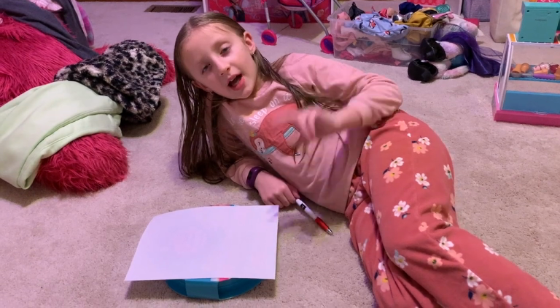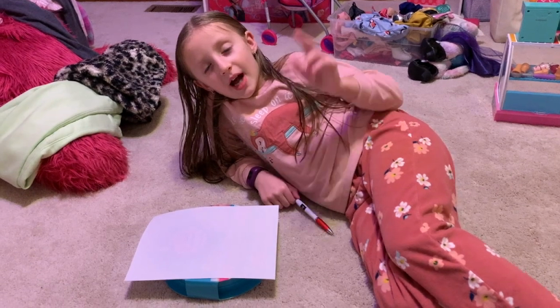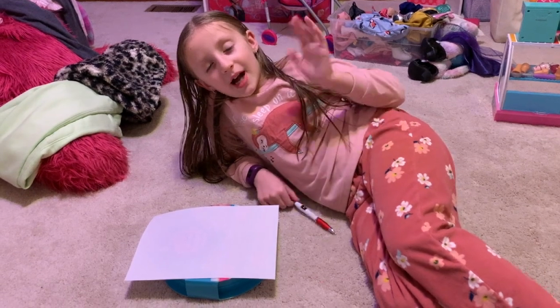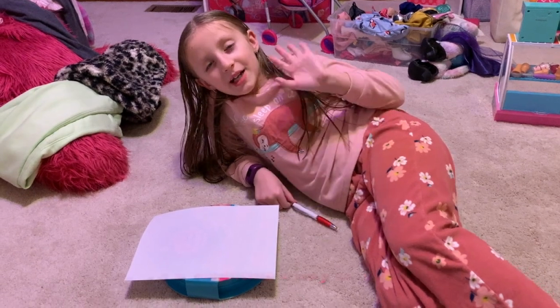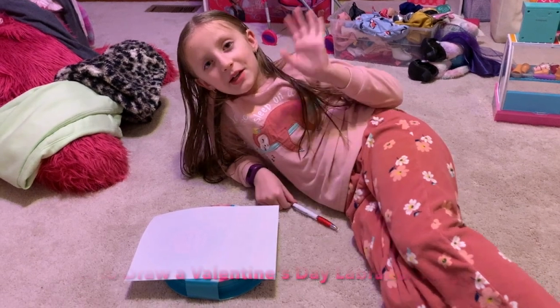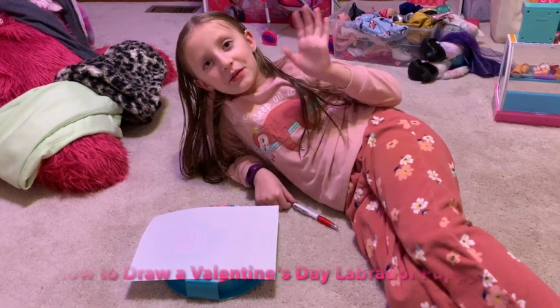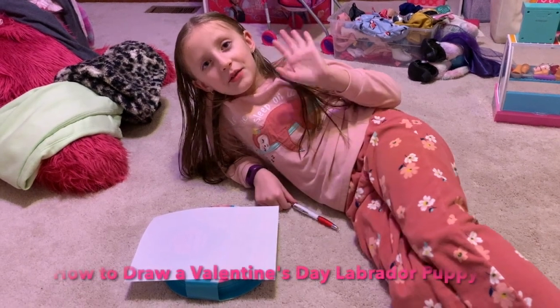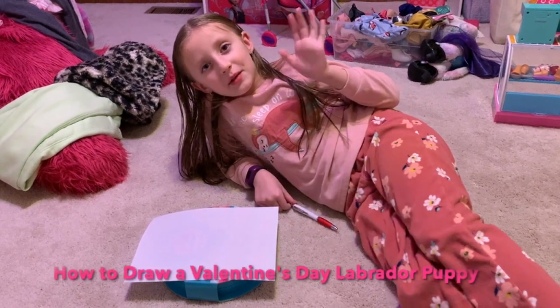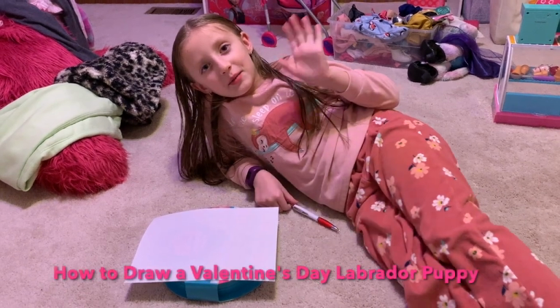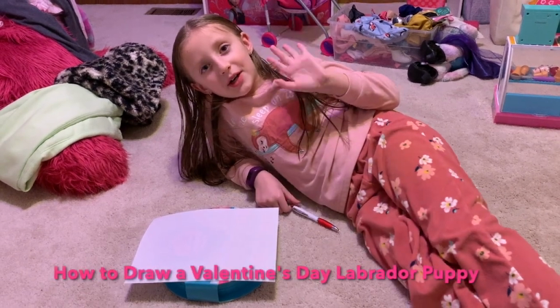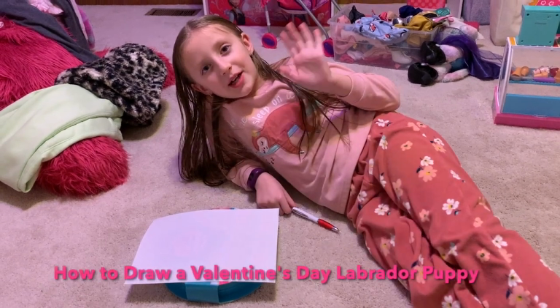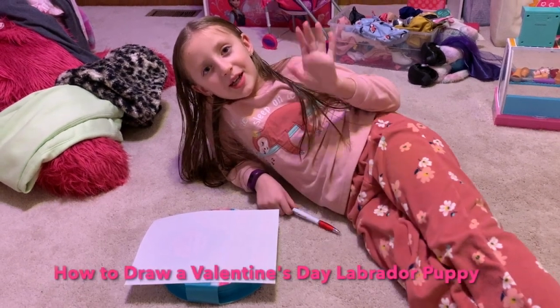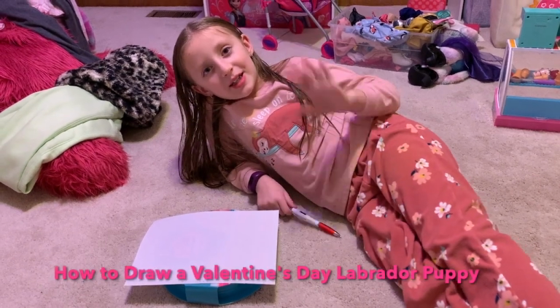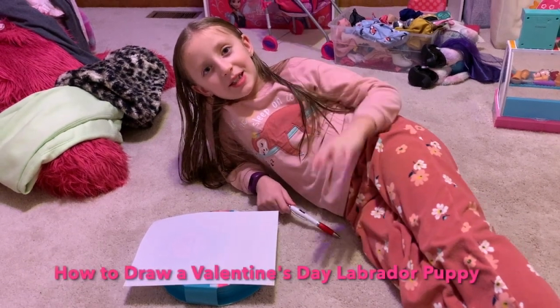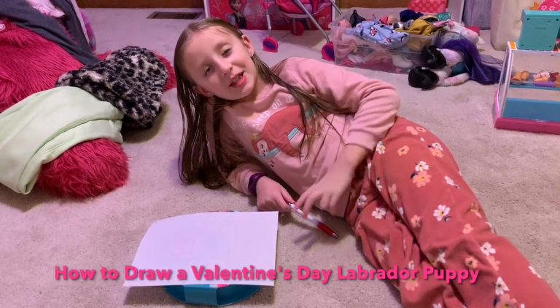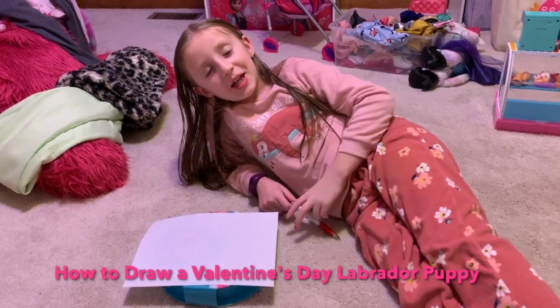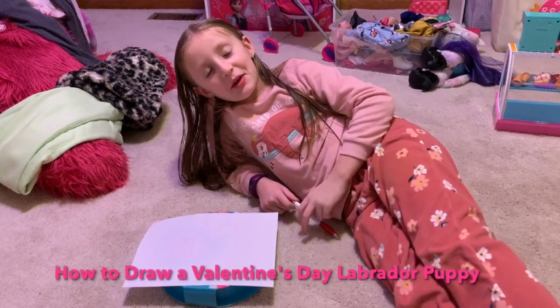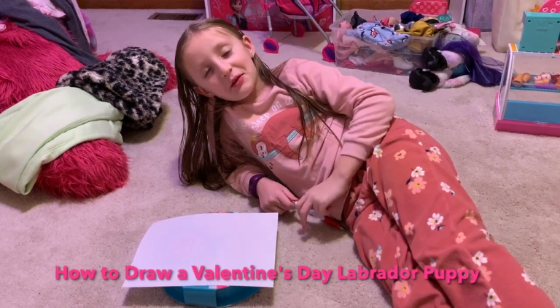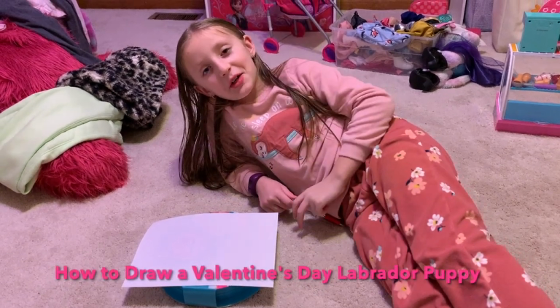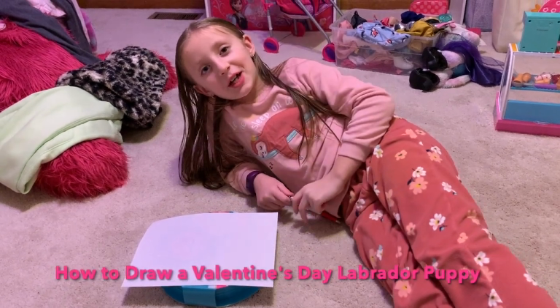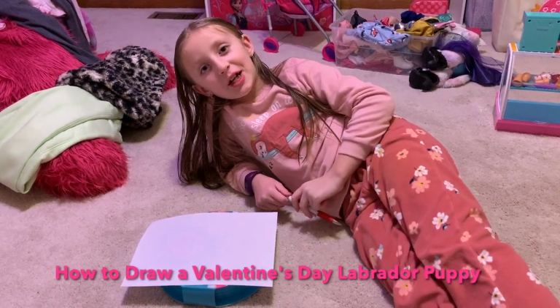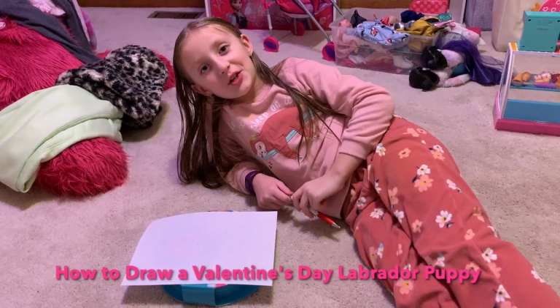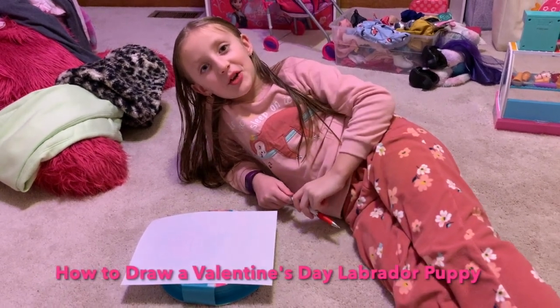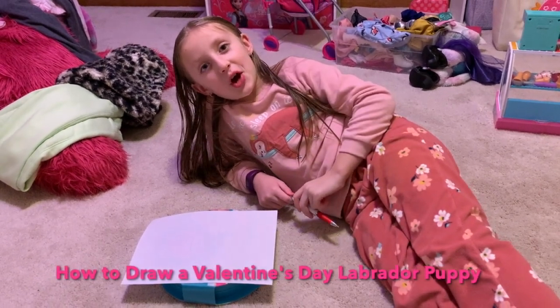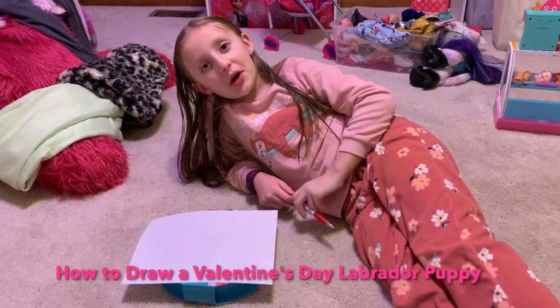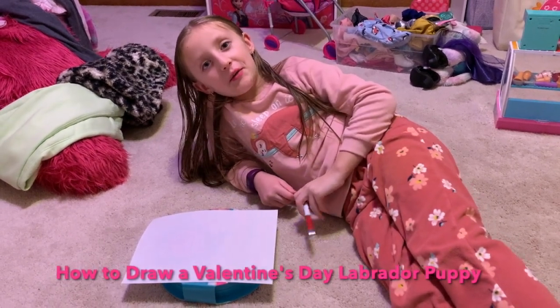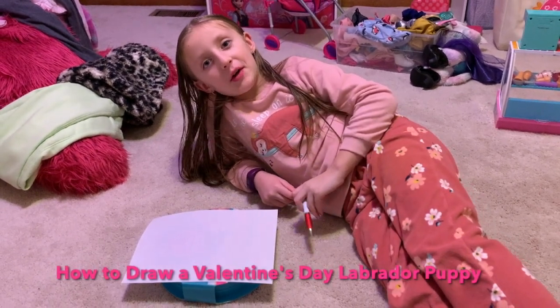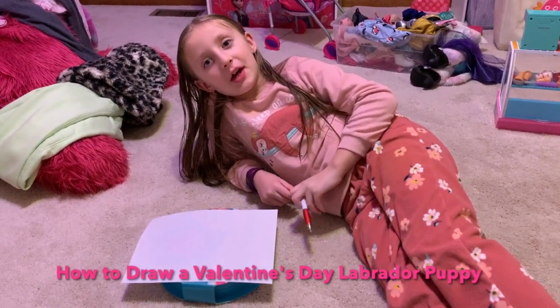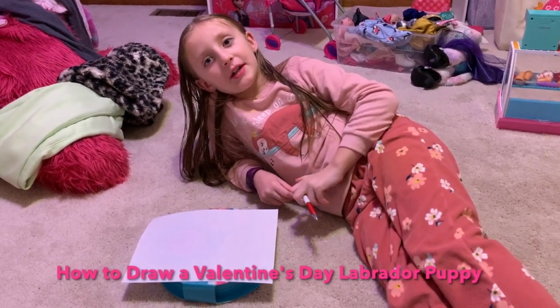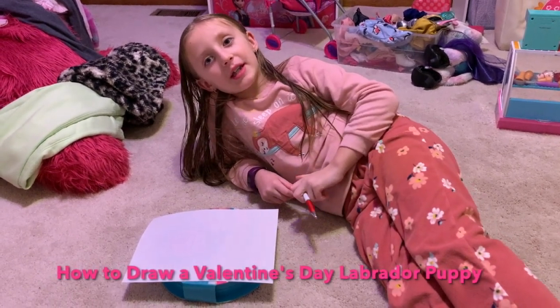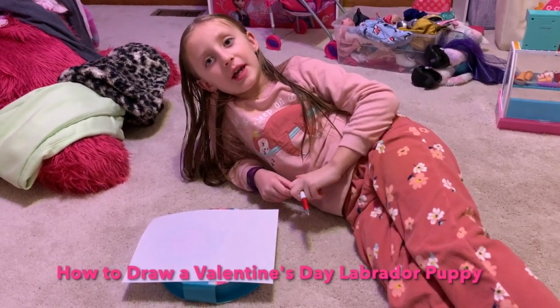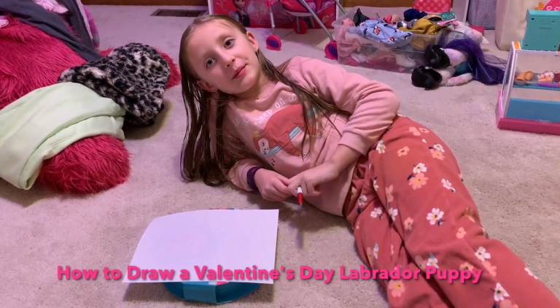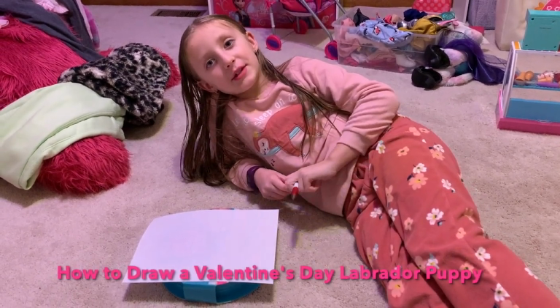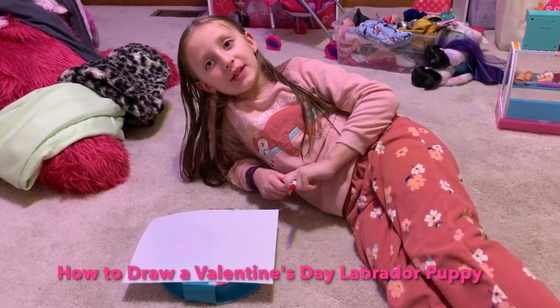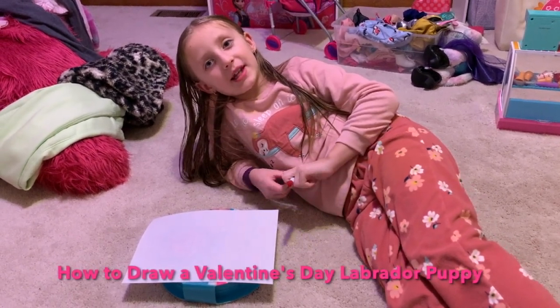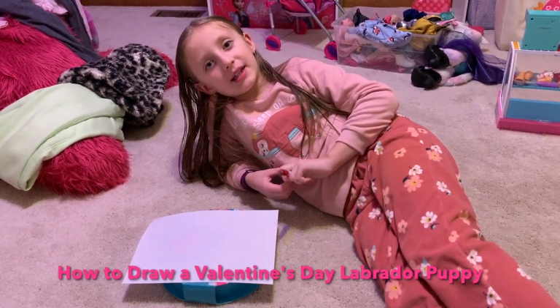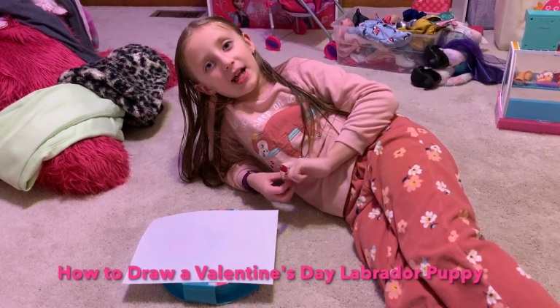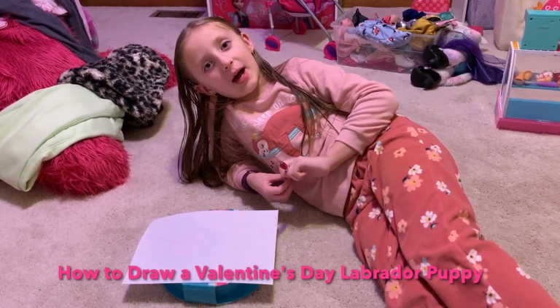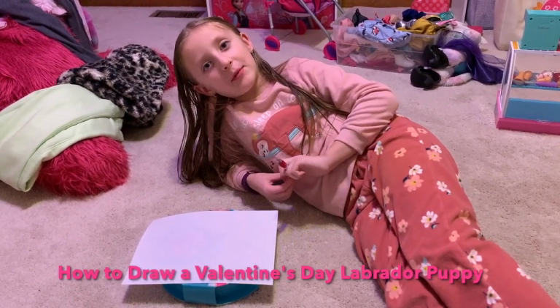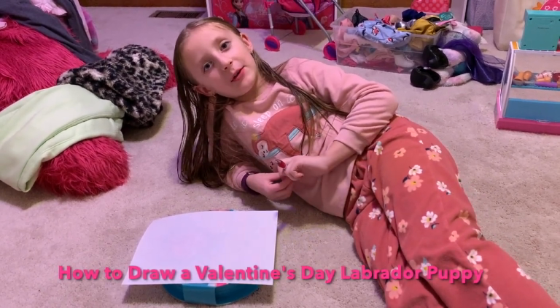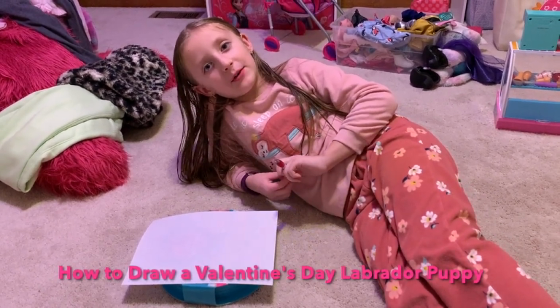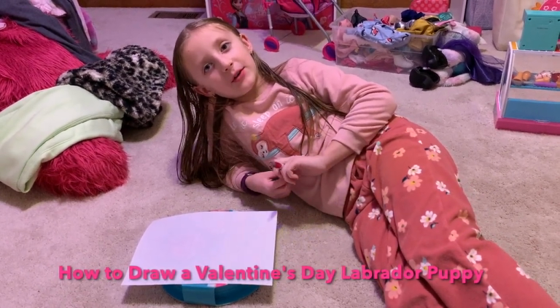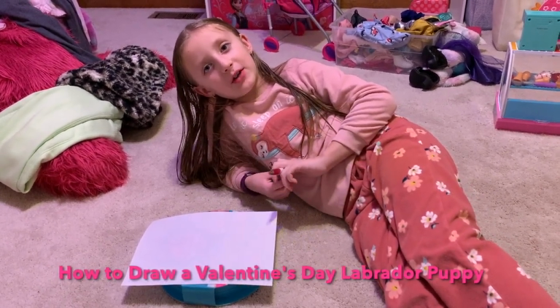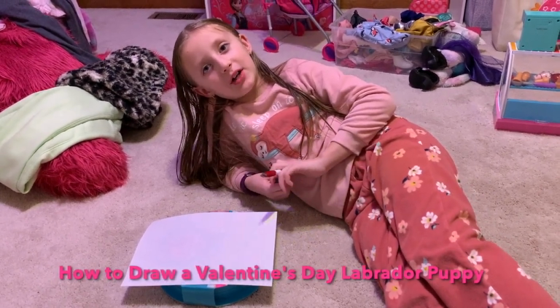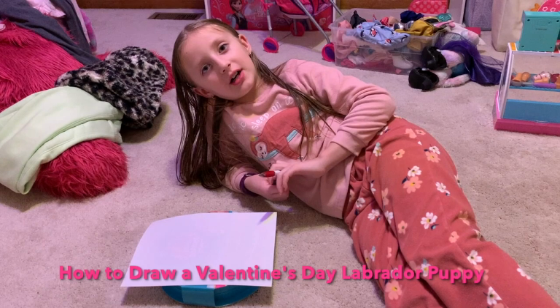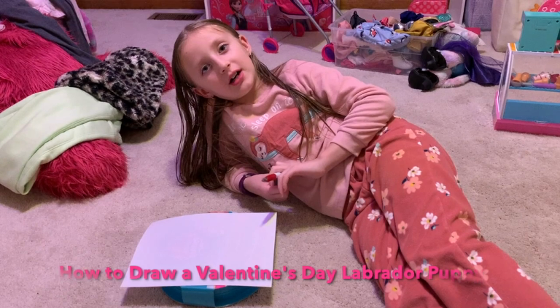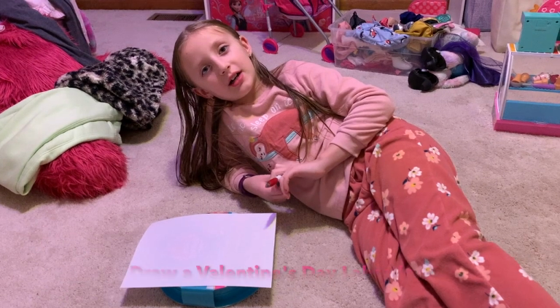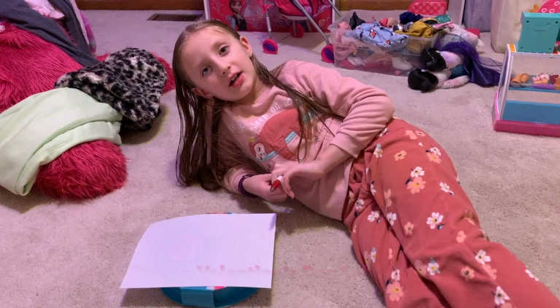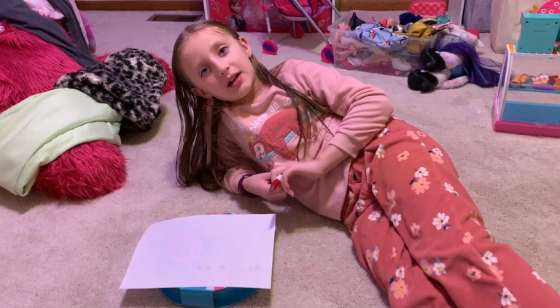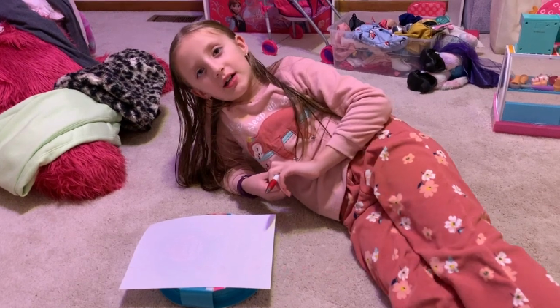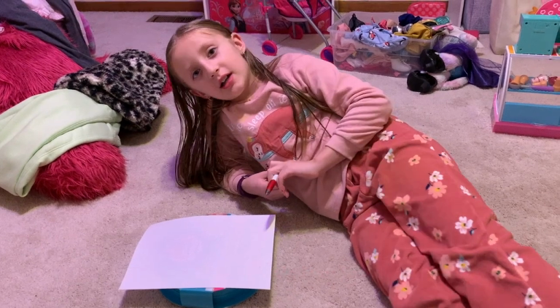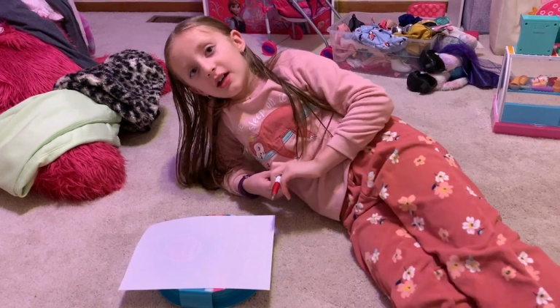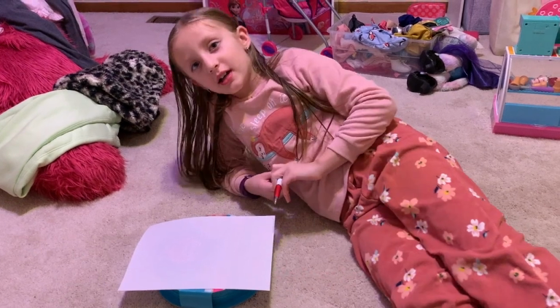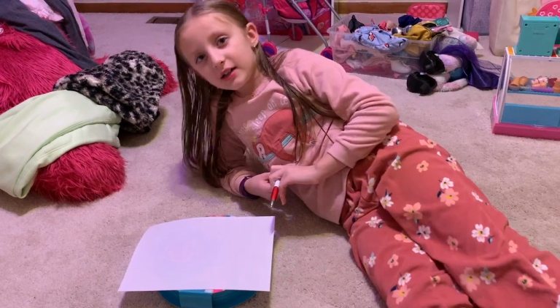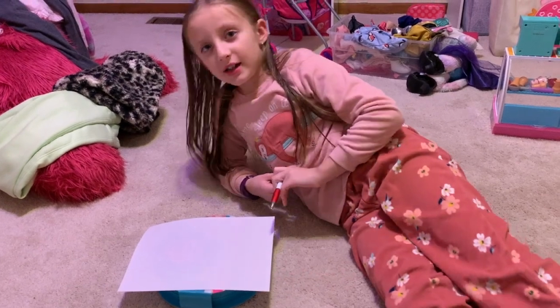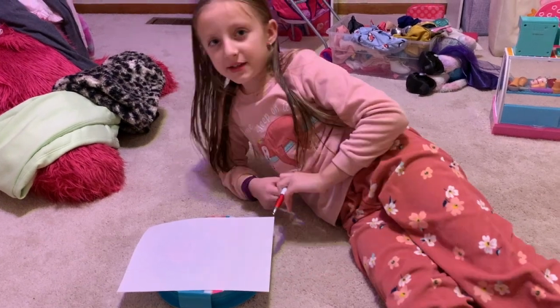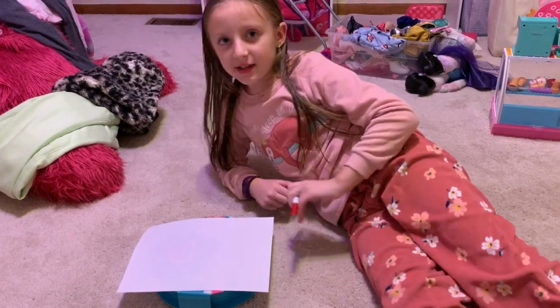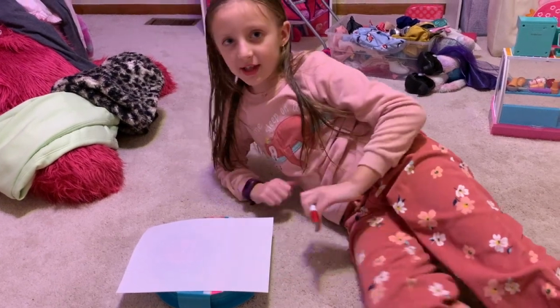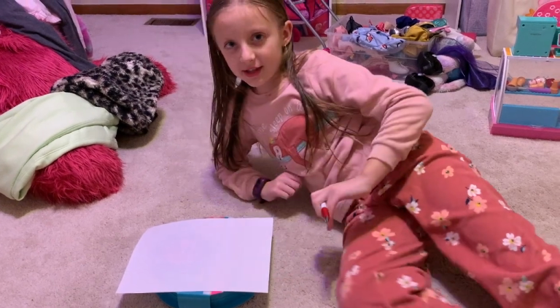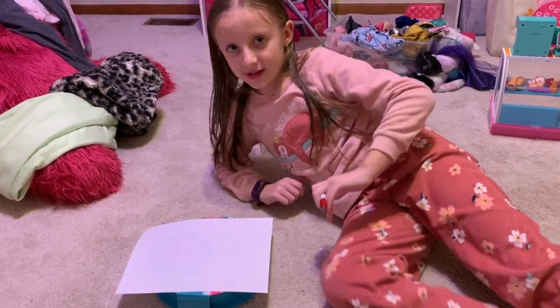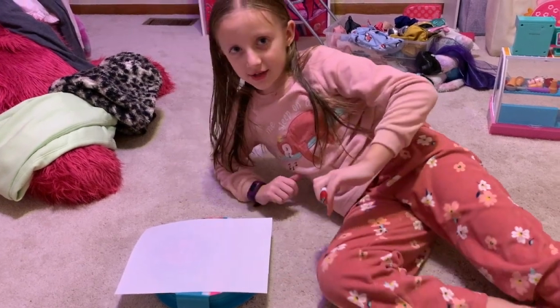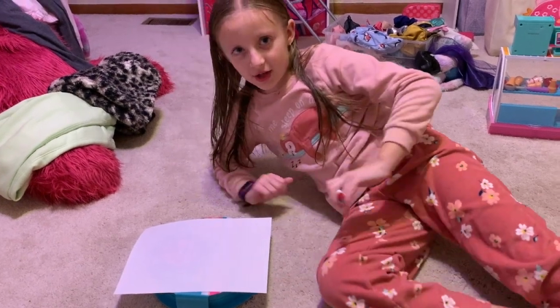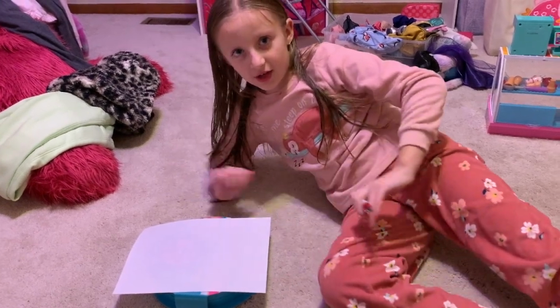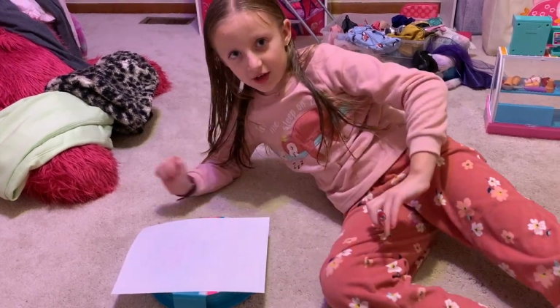Hi everybody. Today we're going to draw a Valentine's Day Labrador. Let's get started.